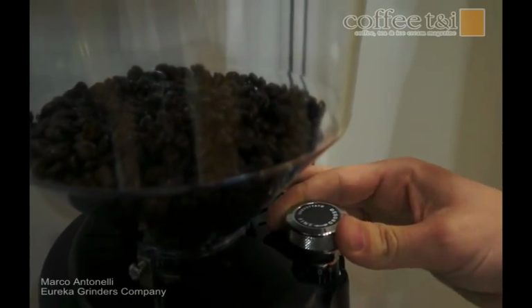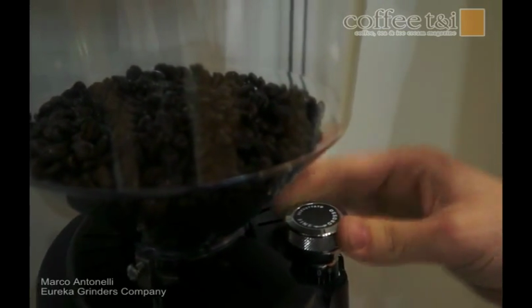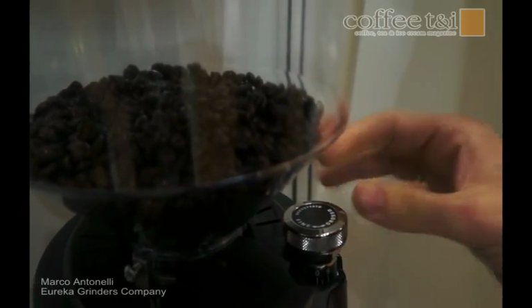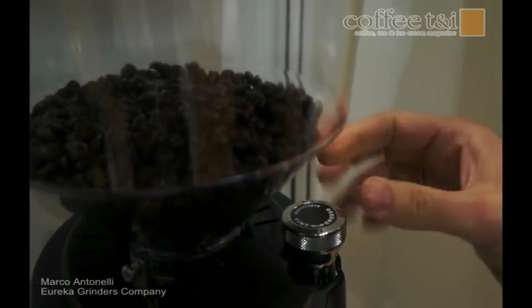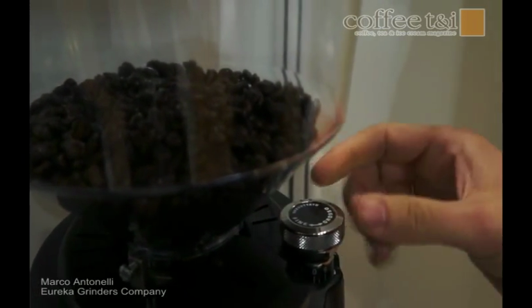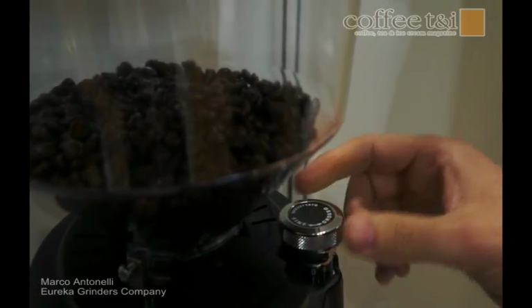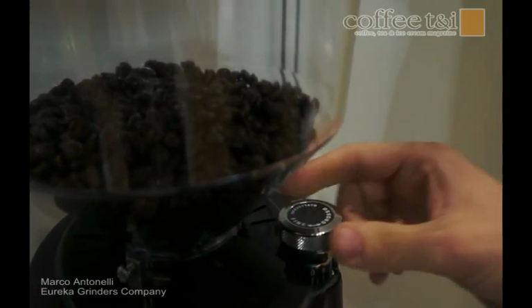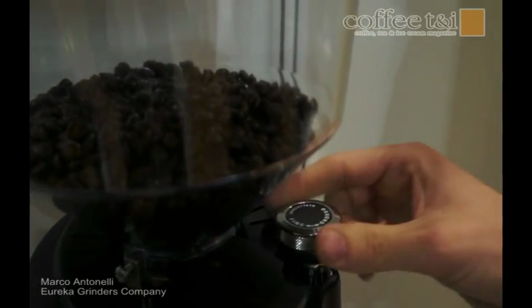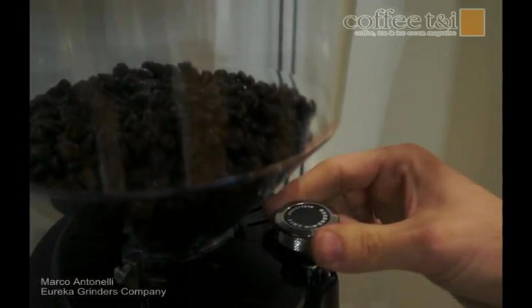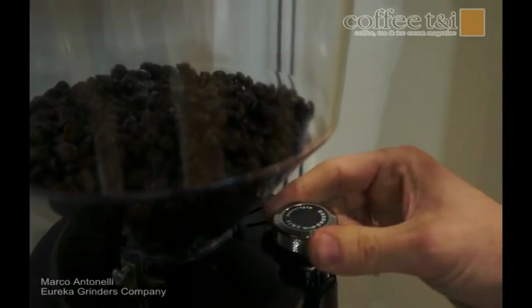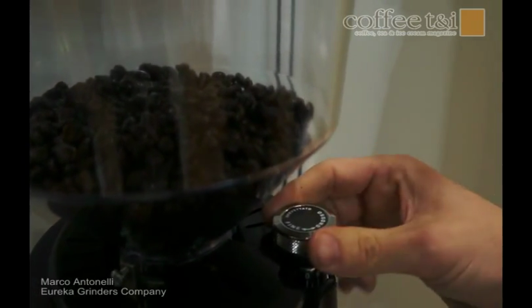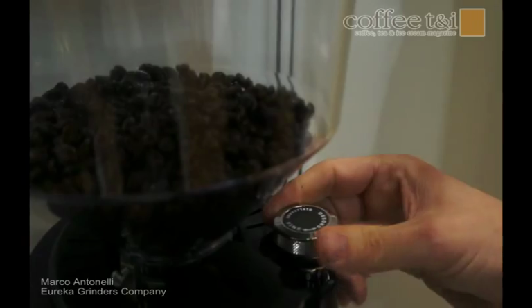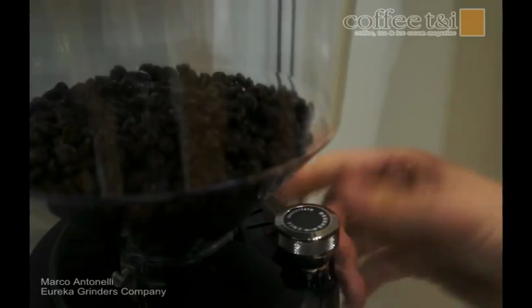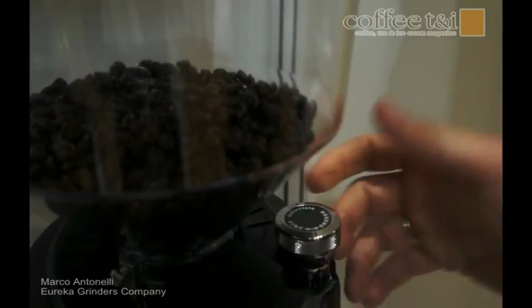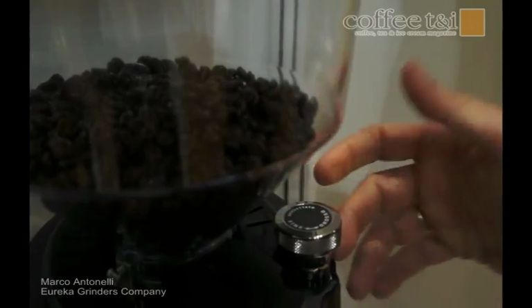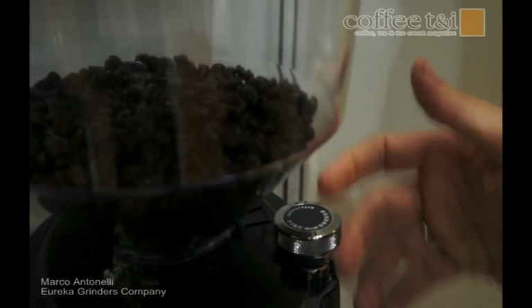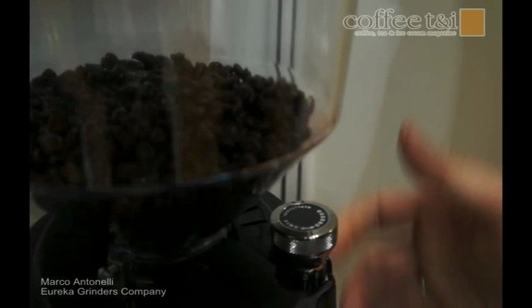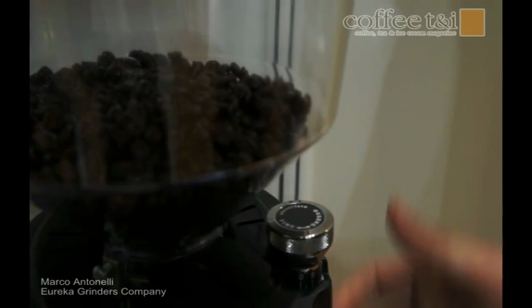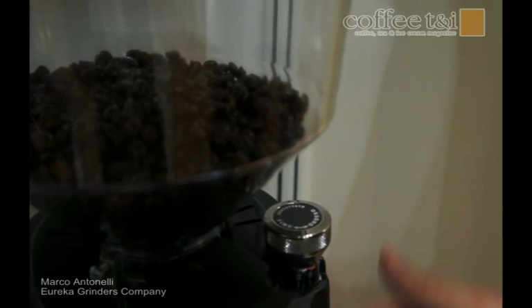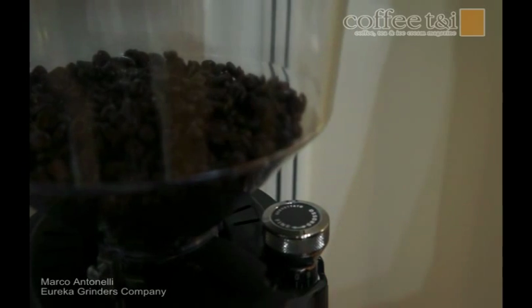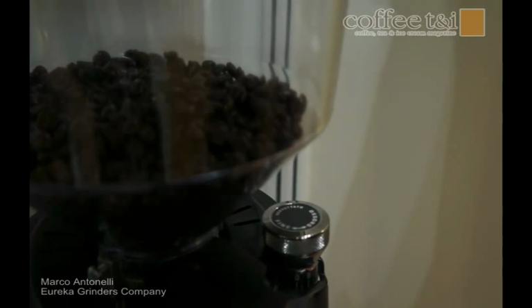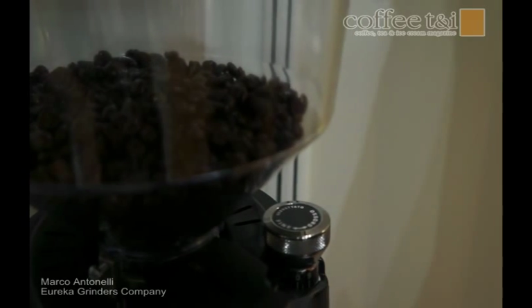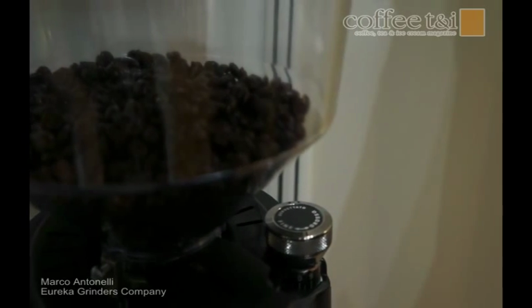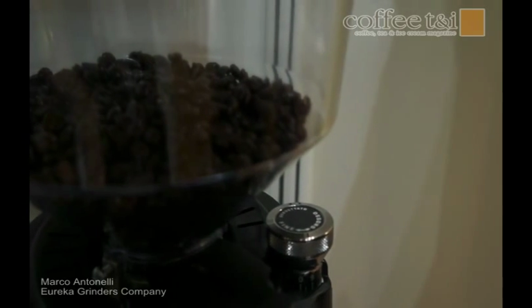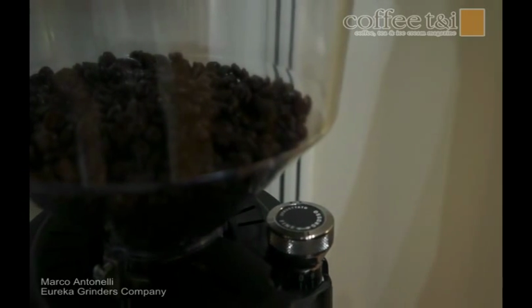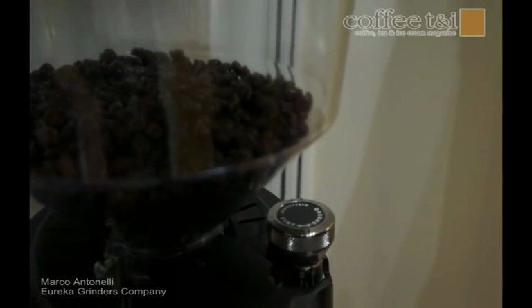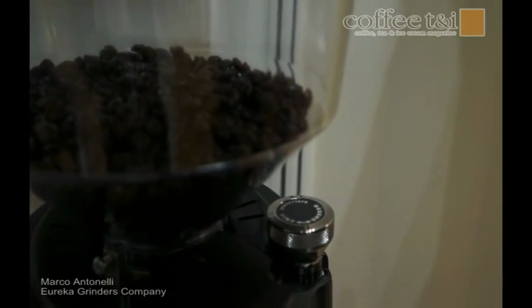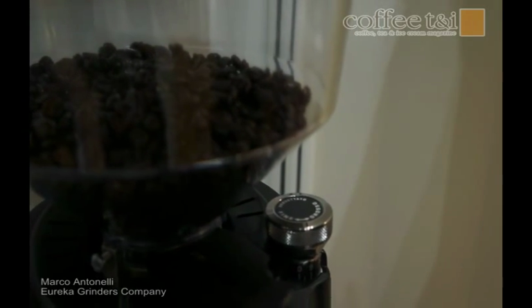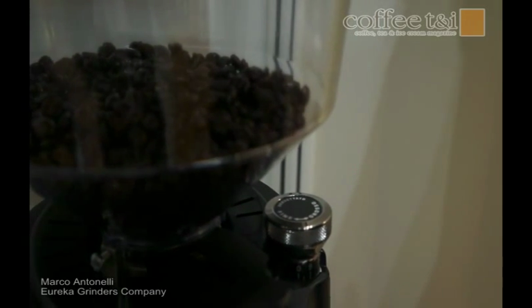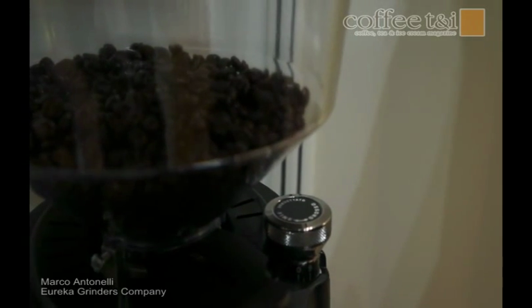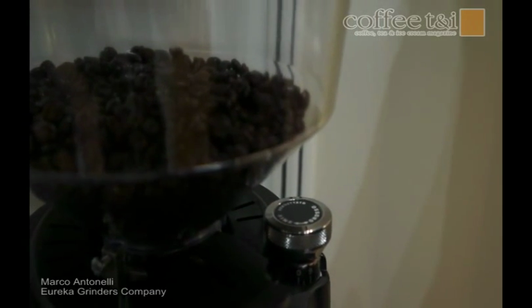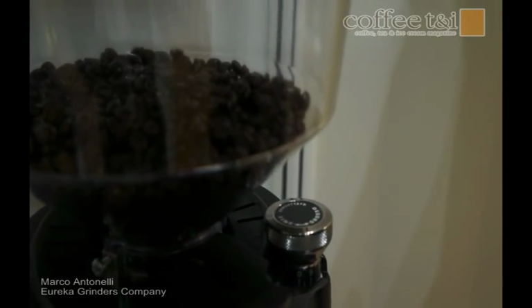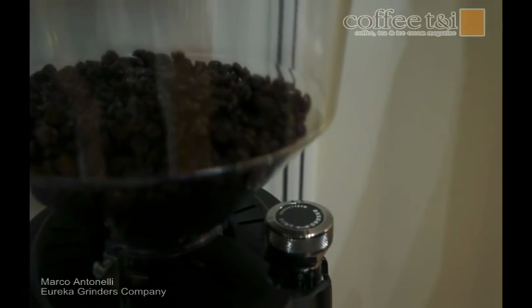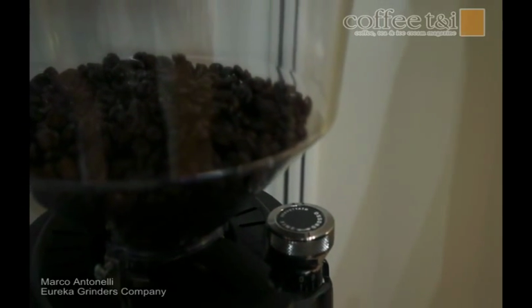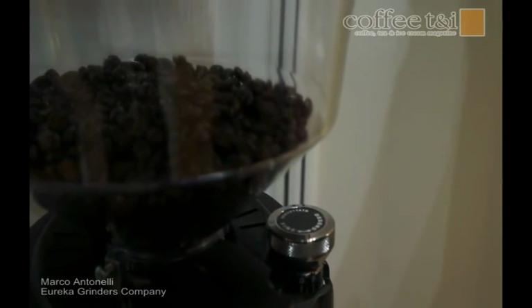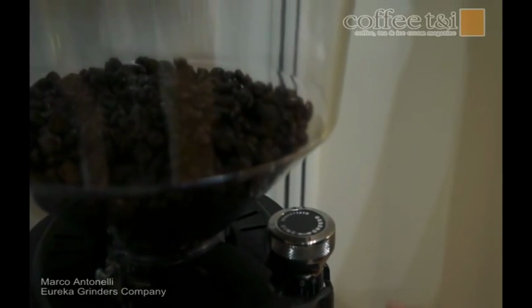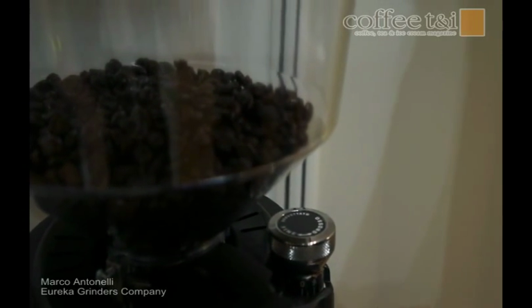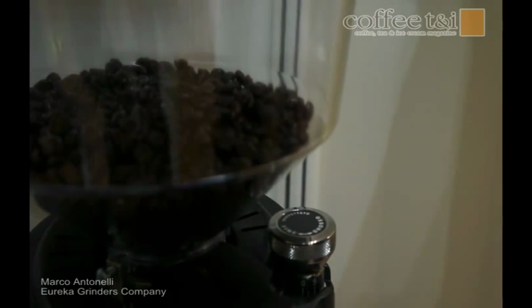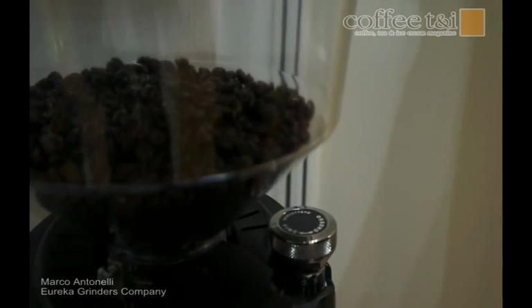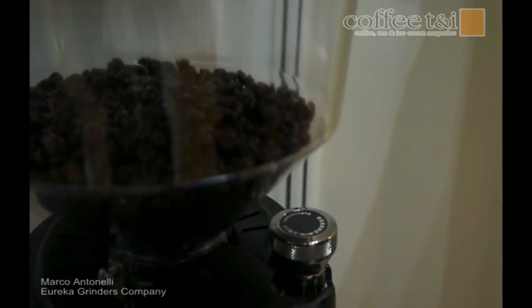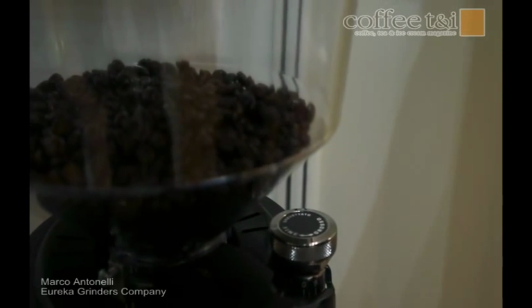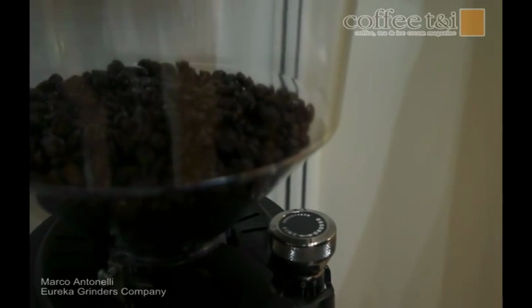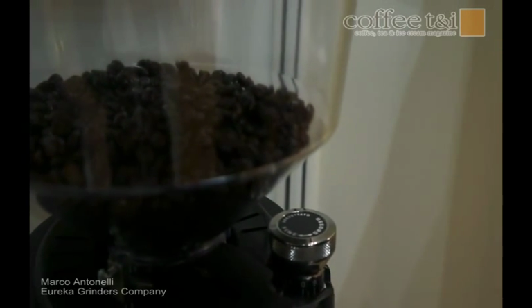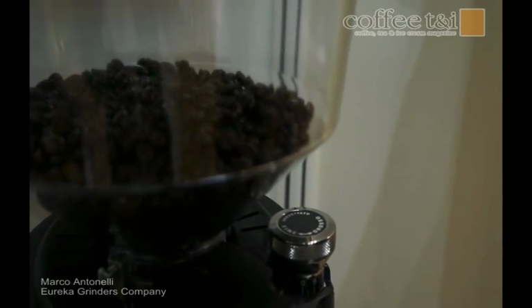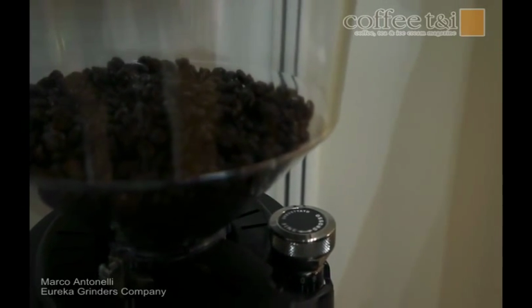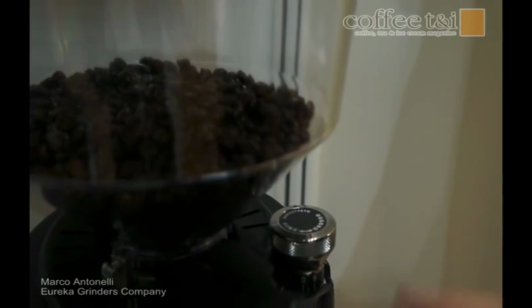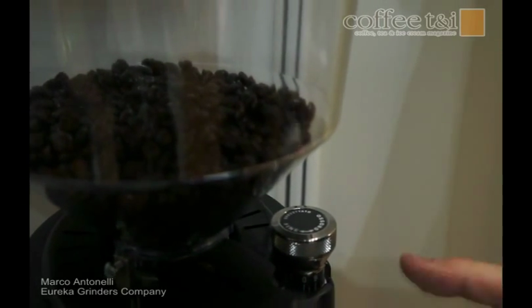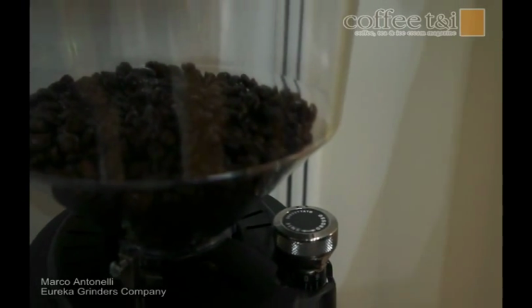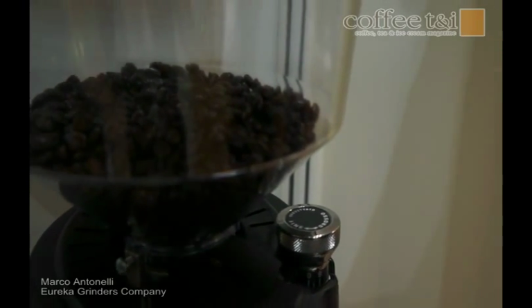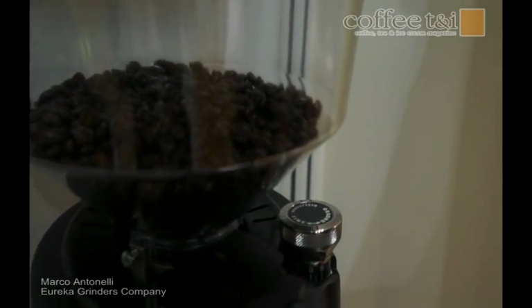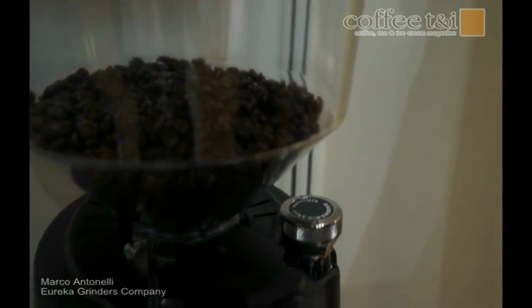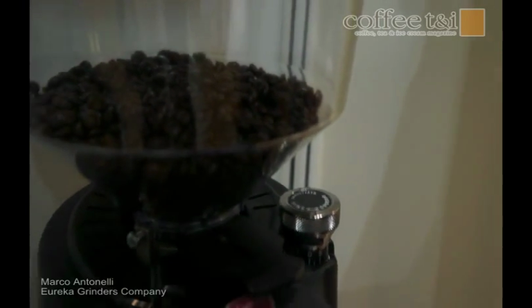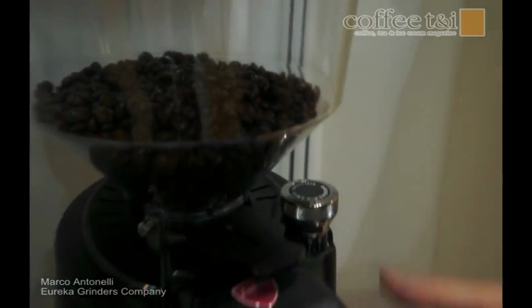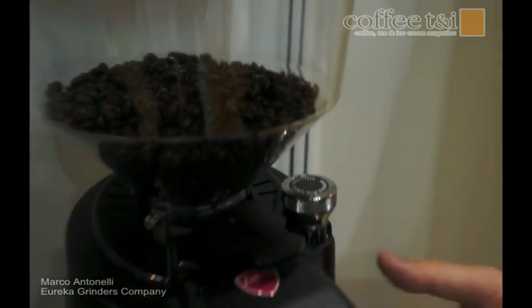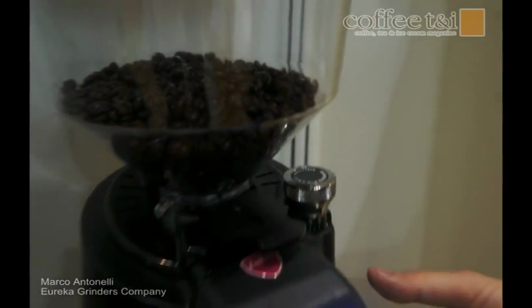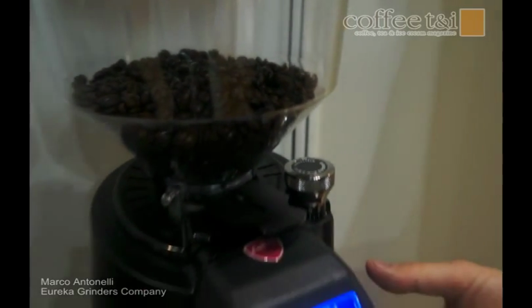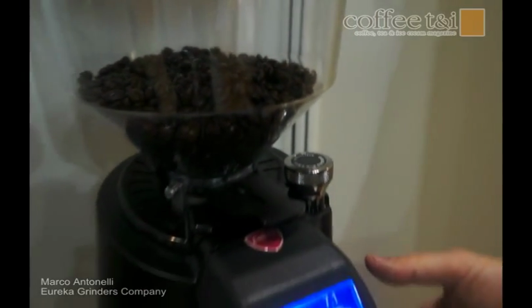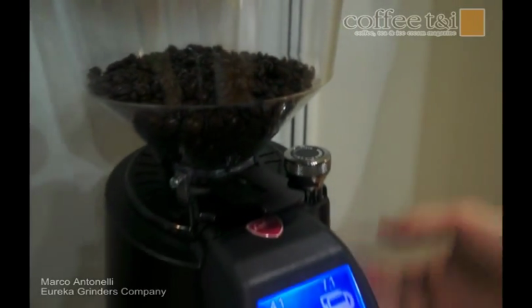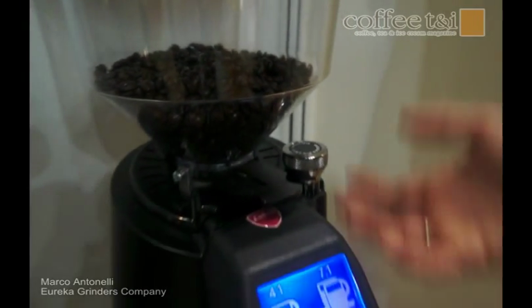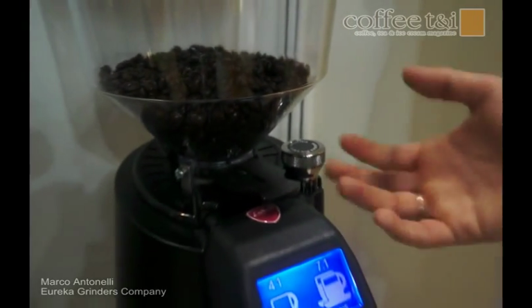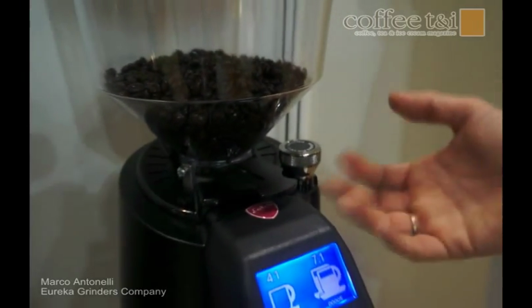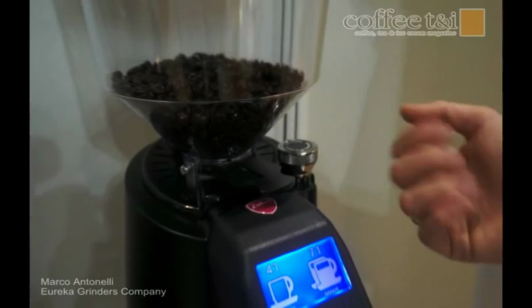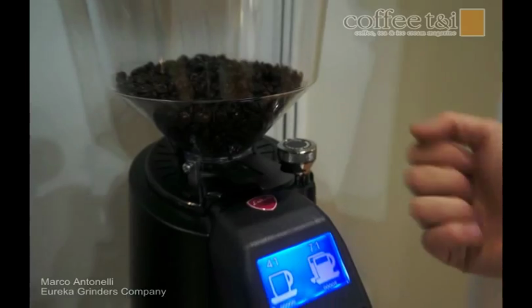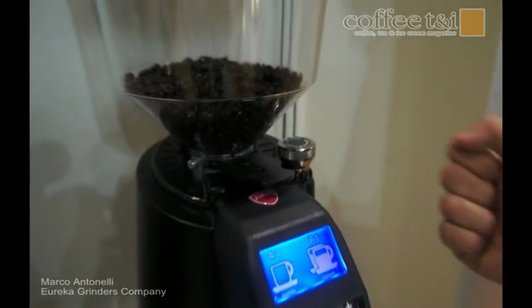We adjust the flat burr by coming down with the rods and moving up the motor with the flat burr.